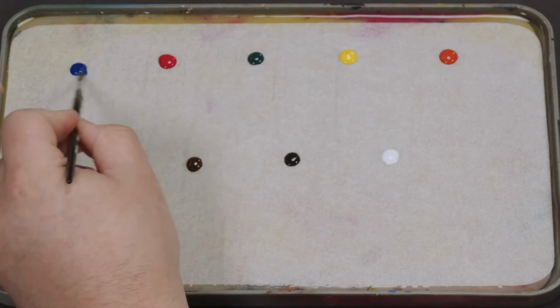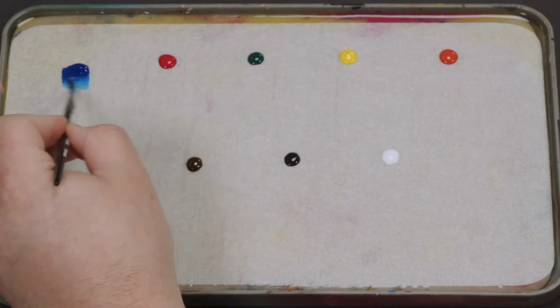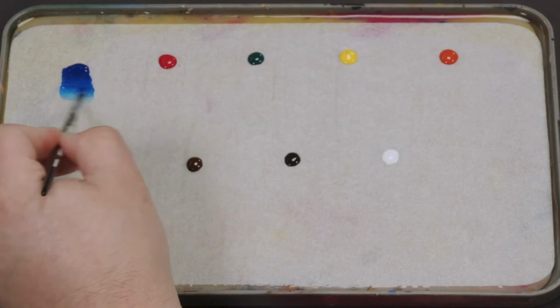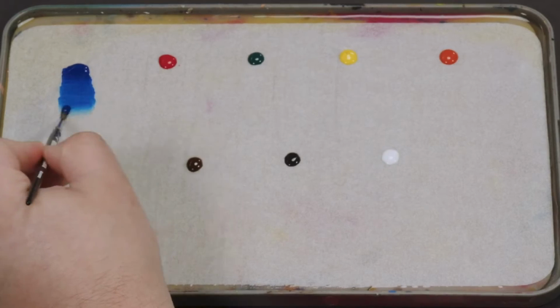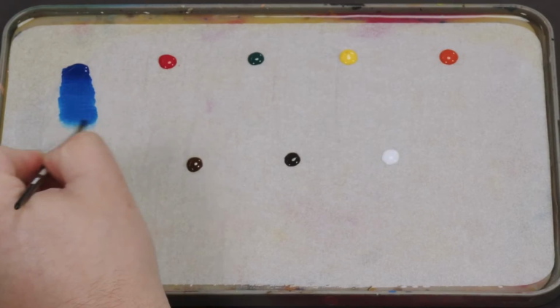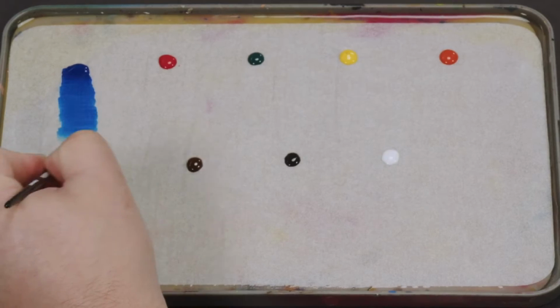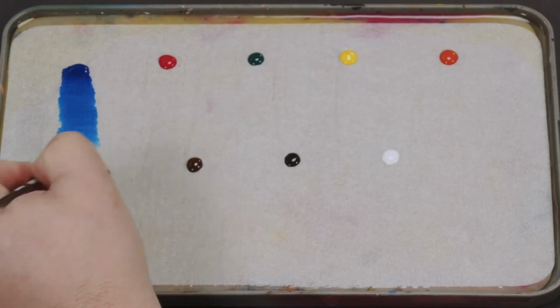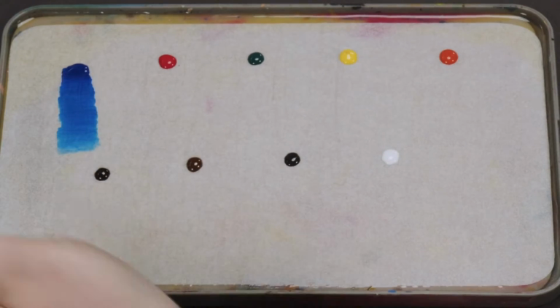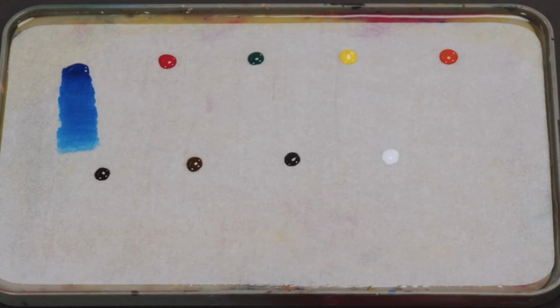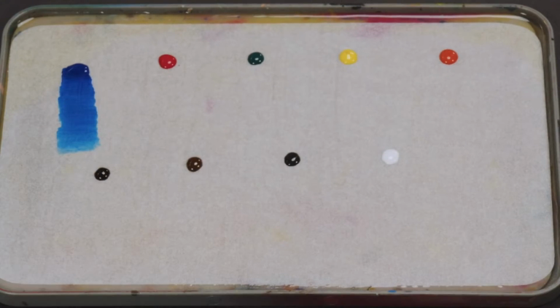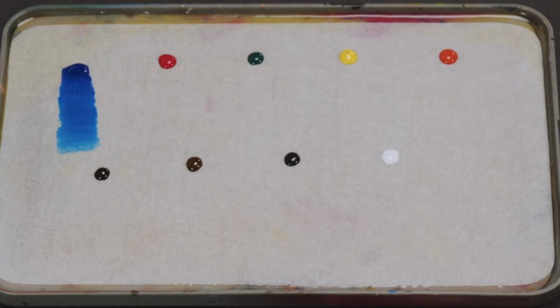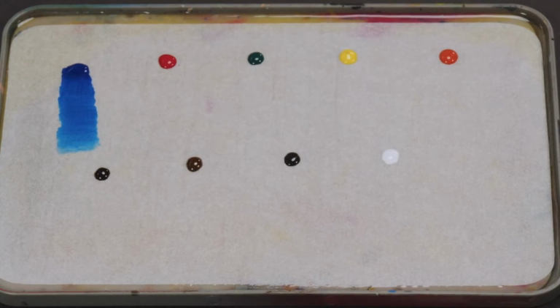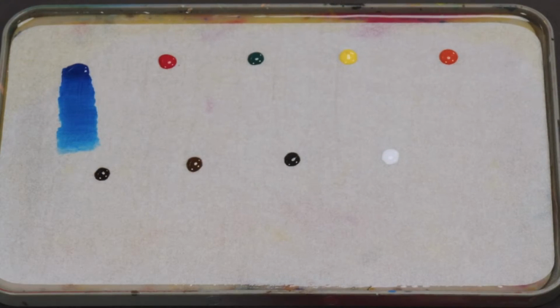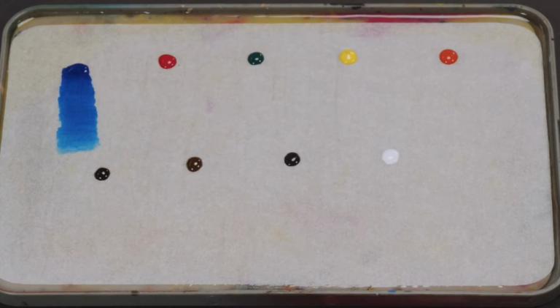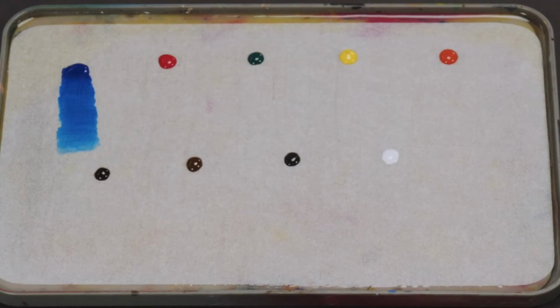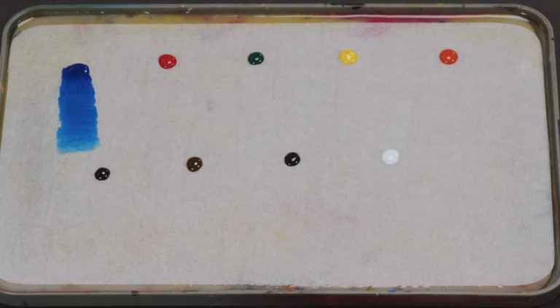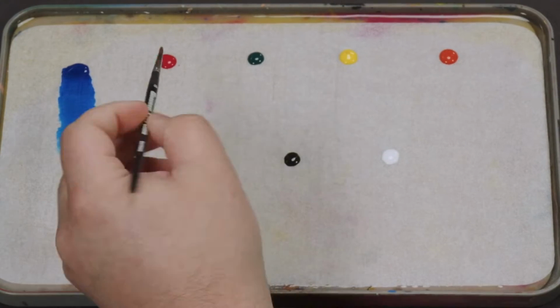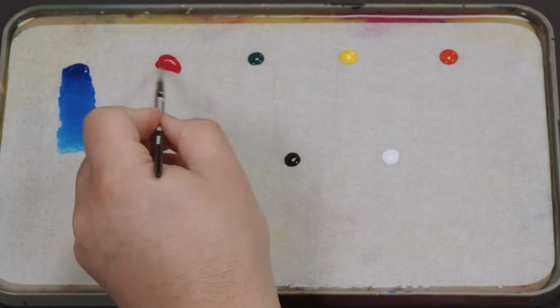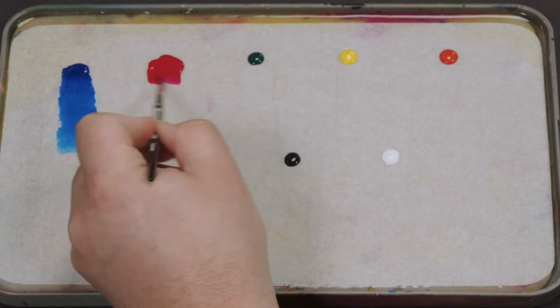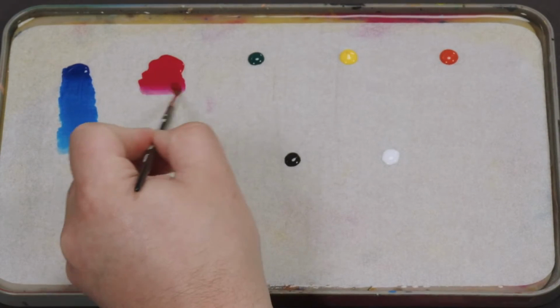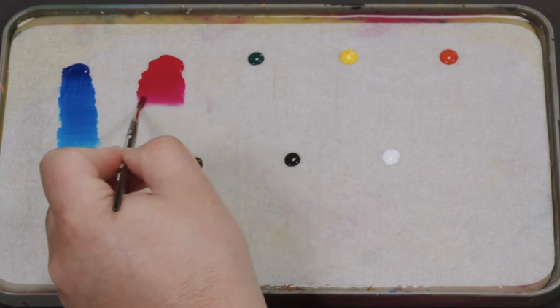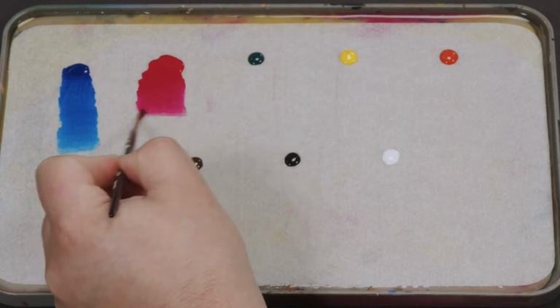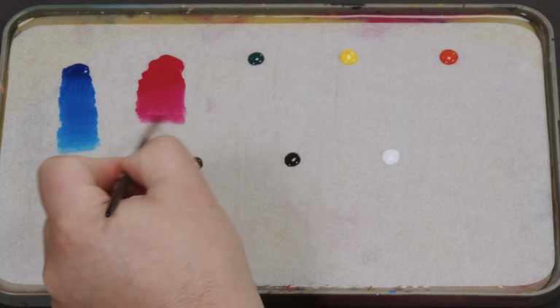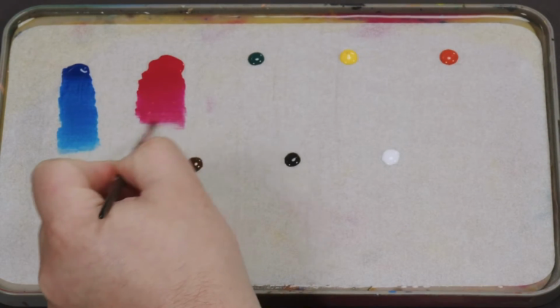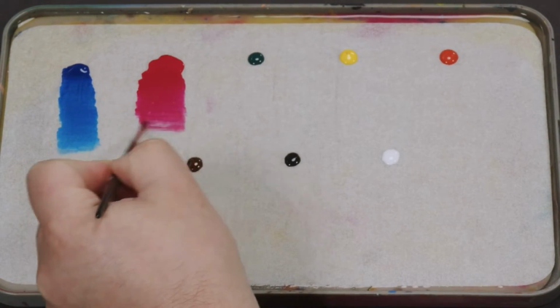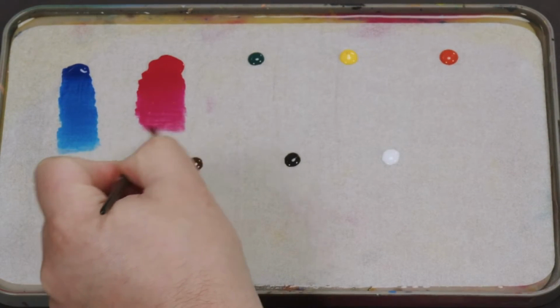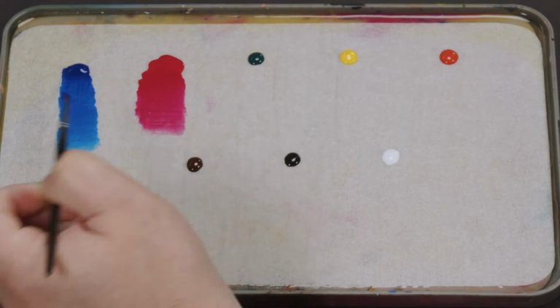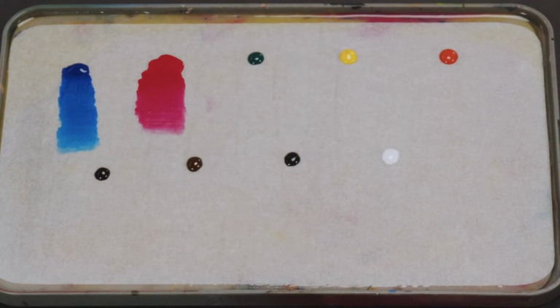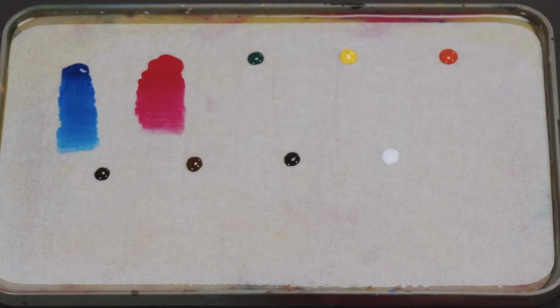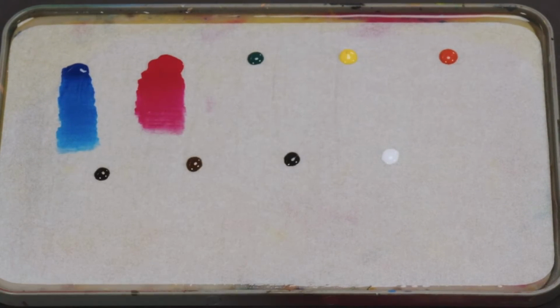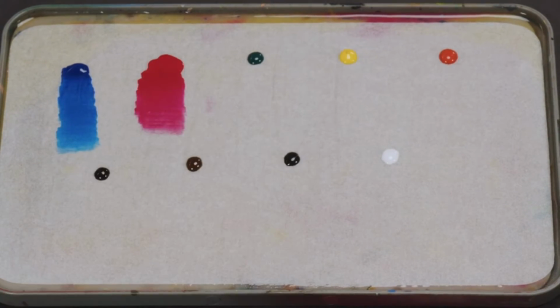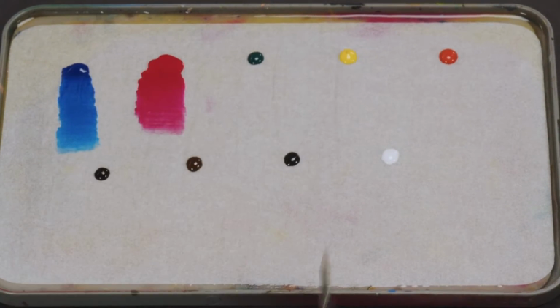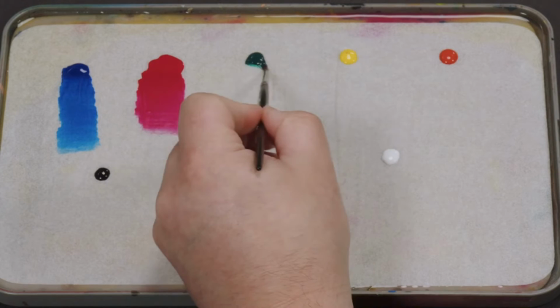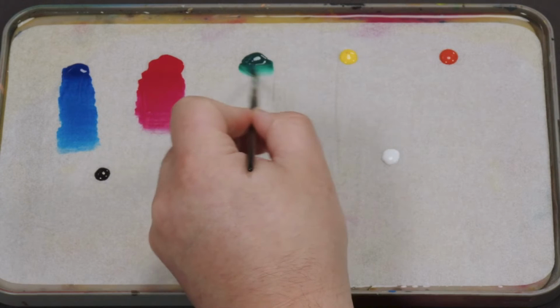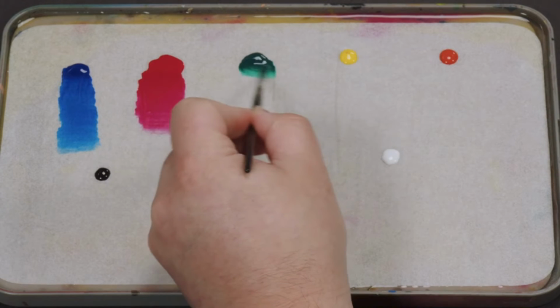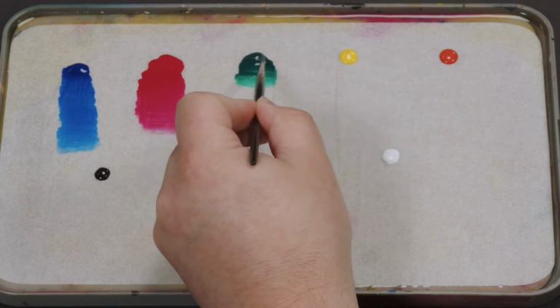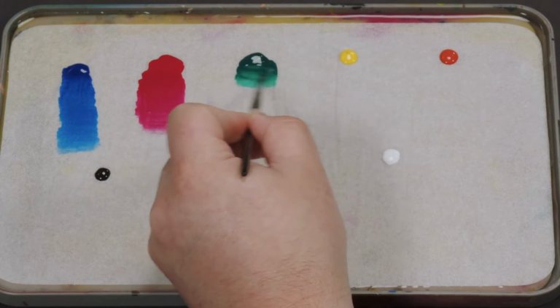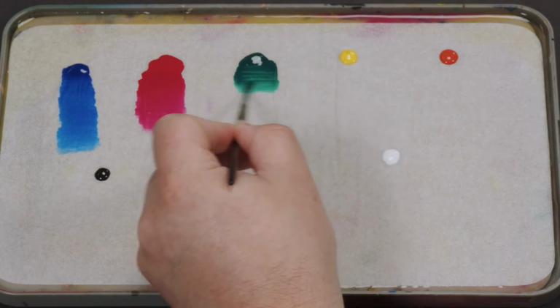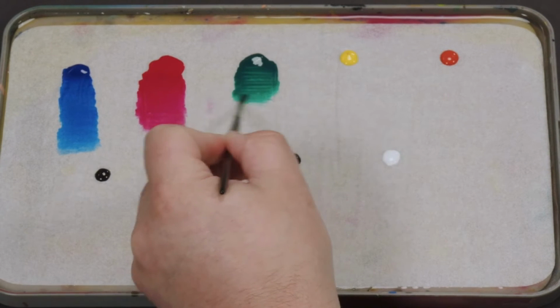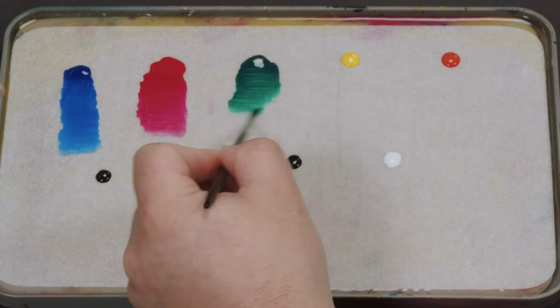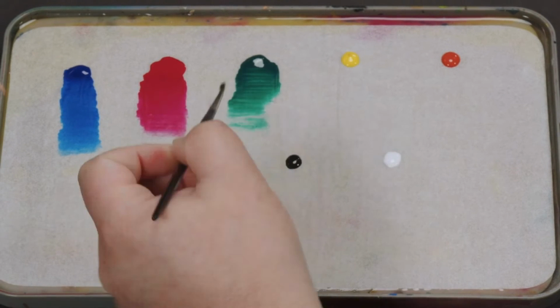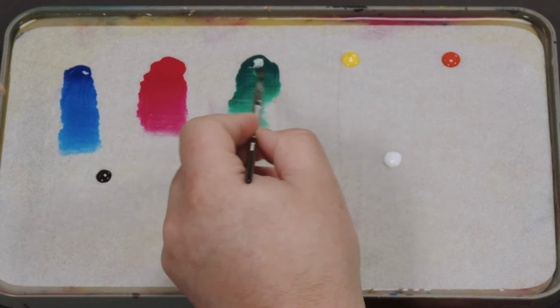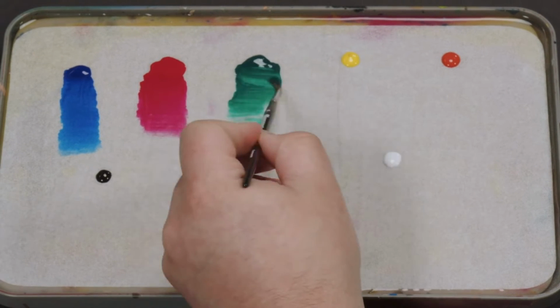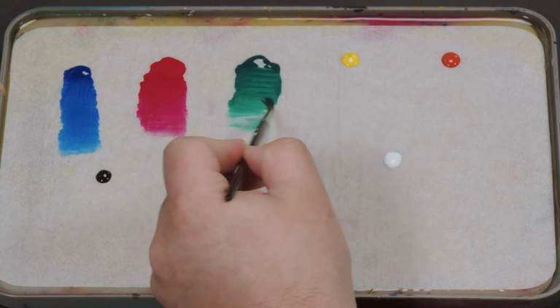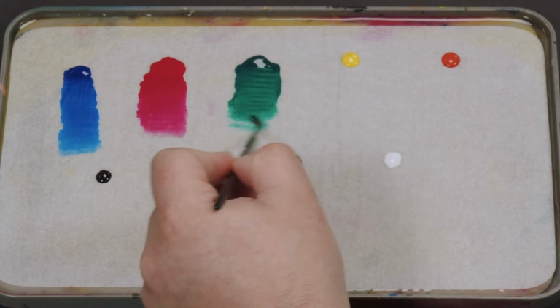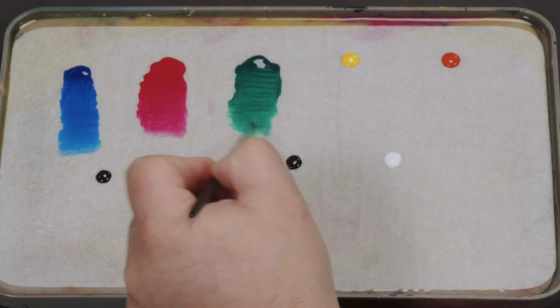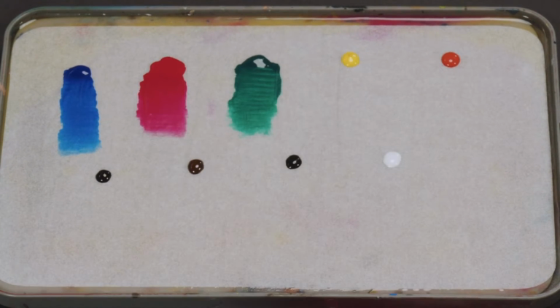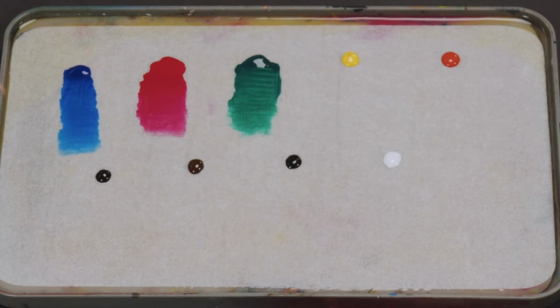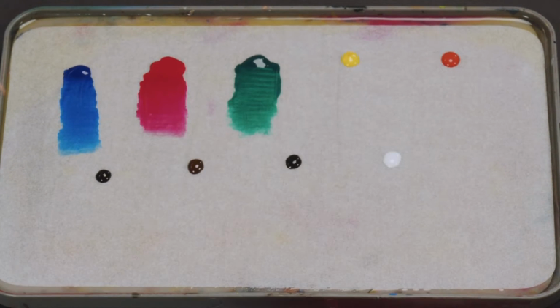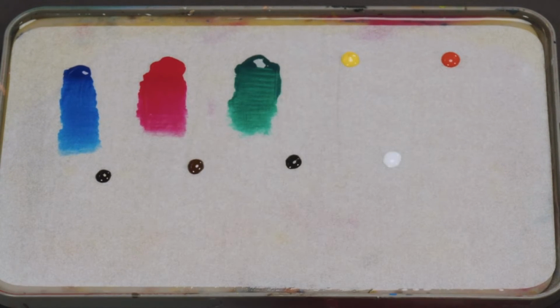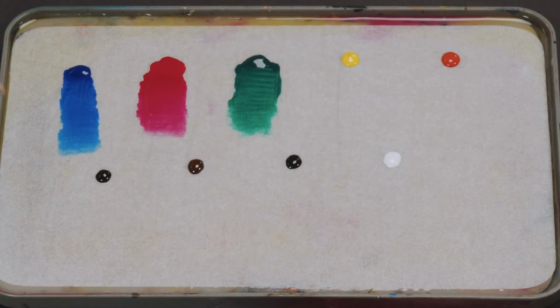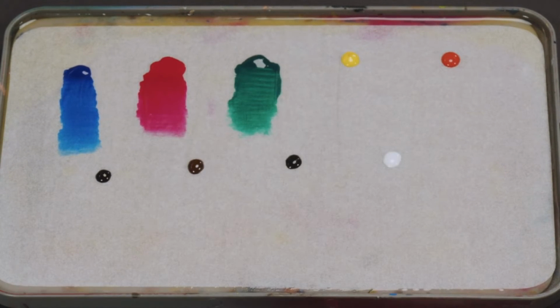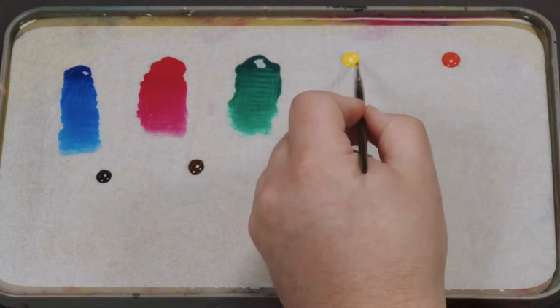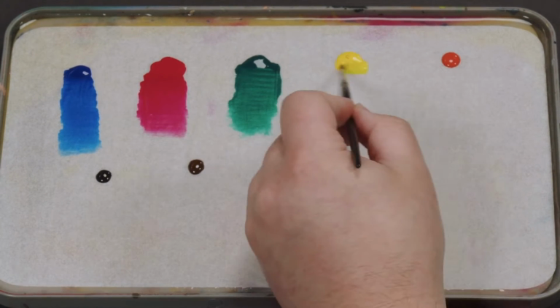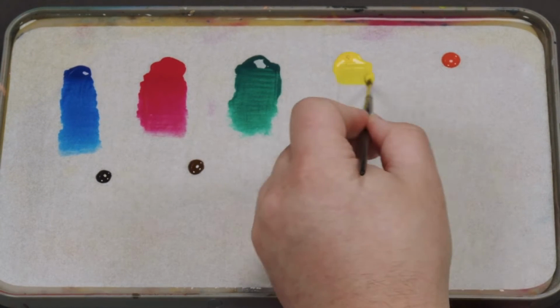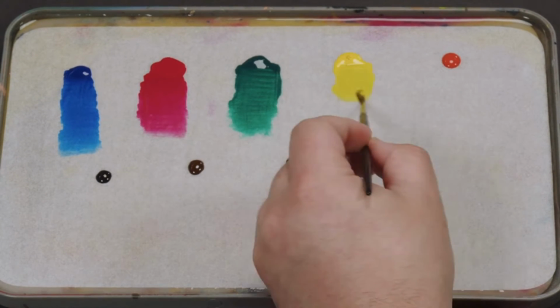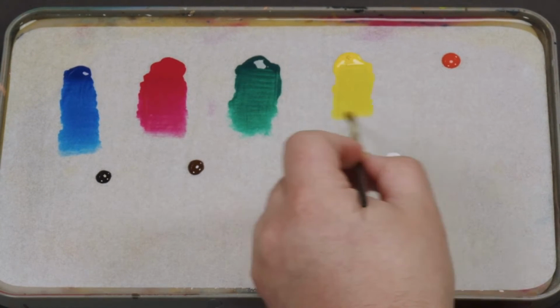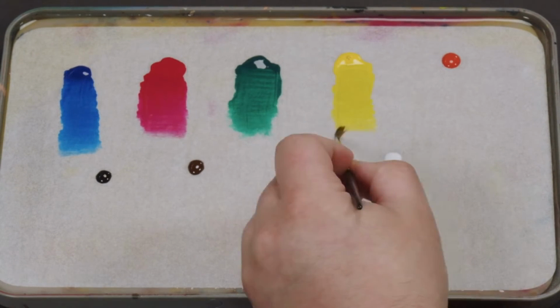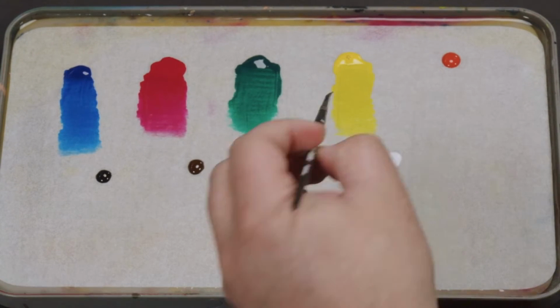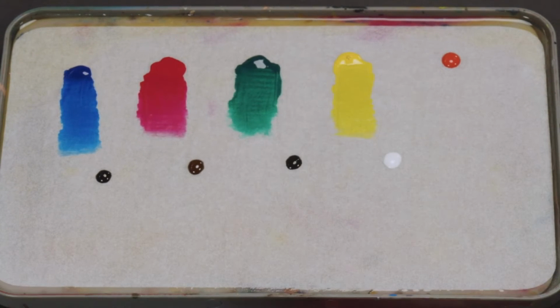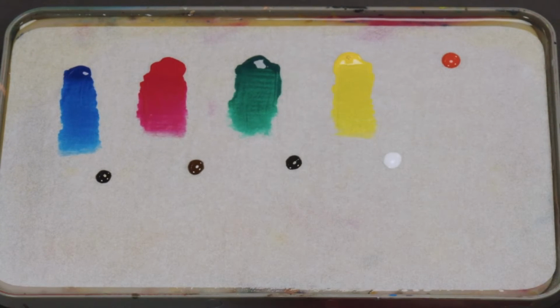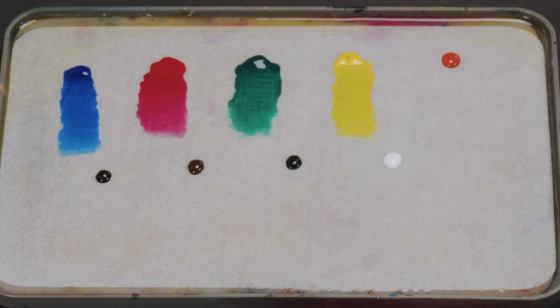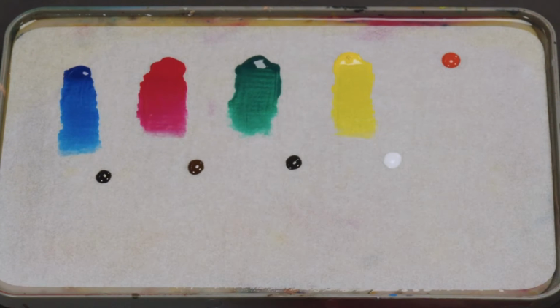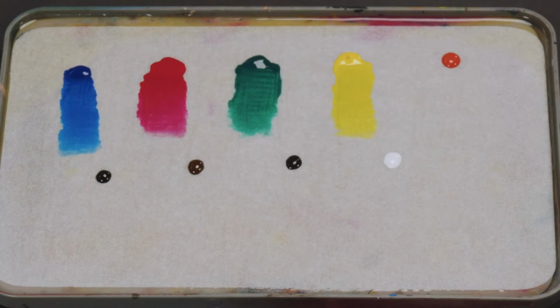Like all Pro Acryl sets, the colors you receive in Expansion Set 2 are unique to that set and don't appear in any other expansion set.